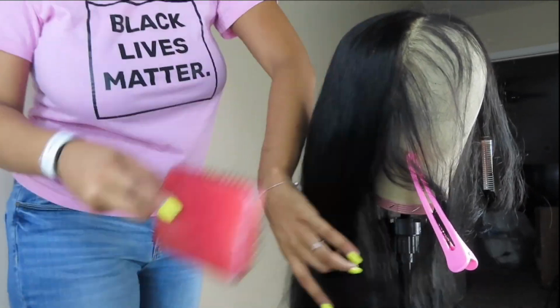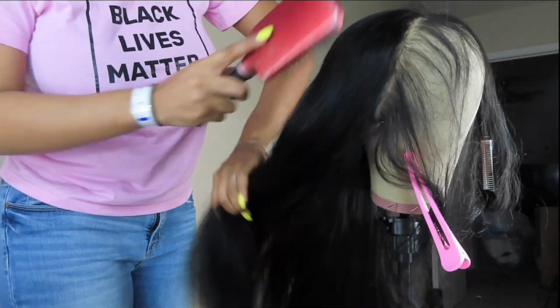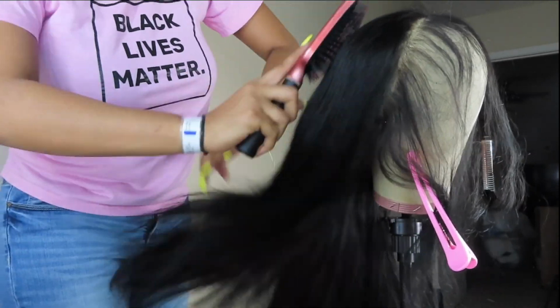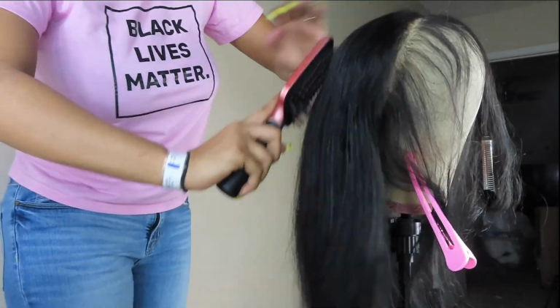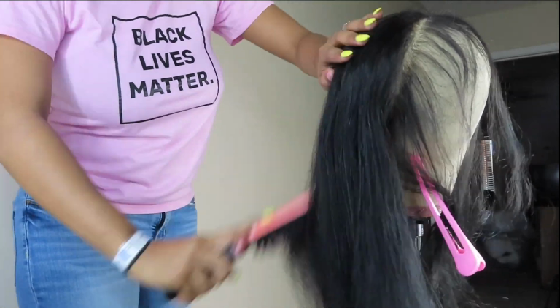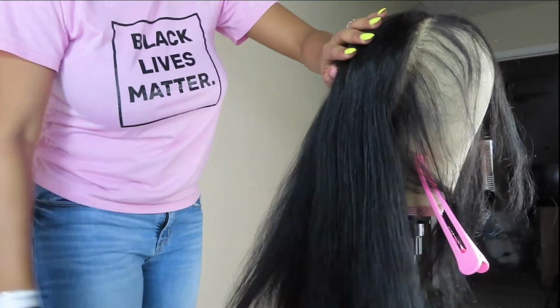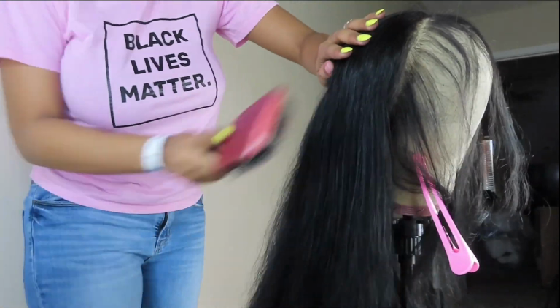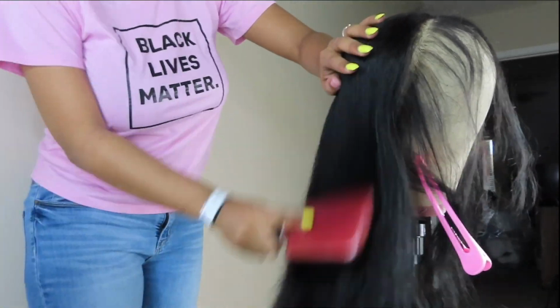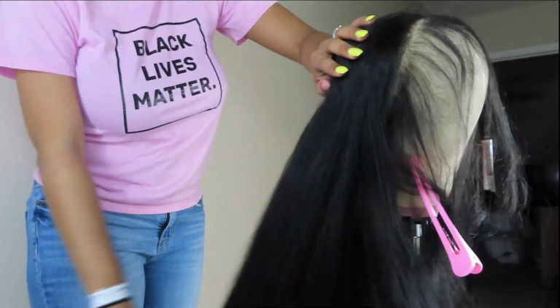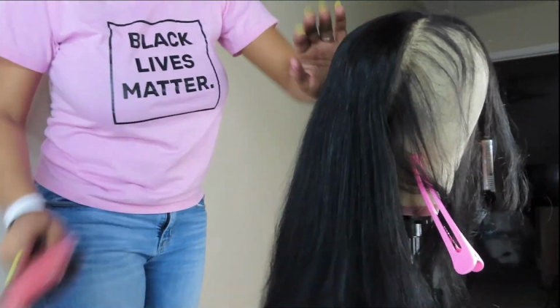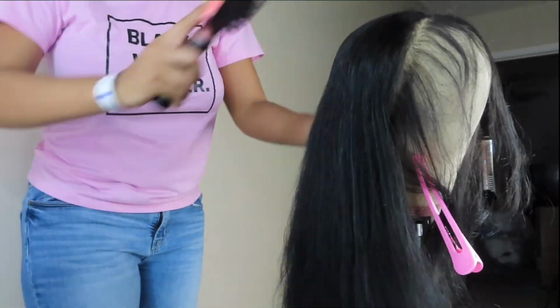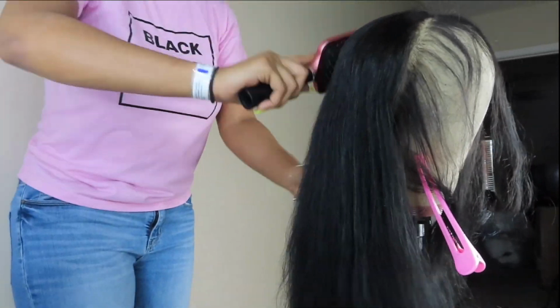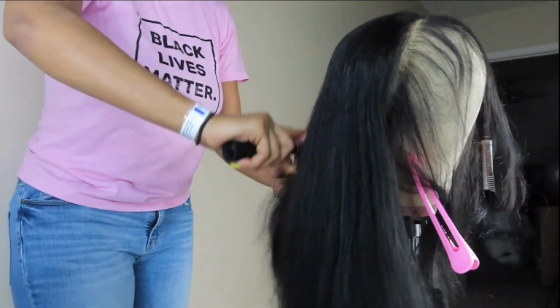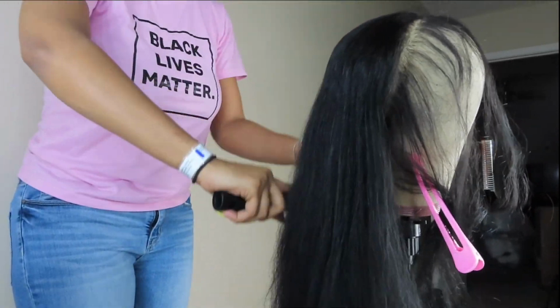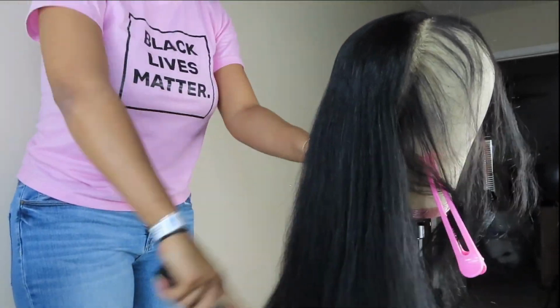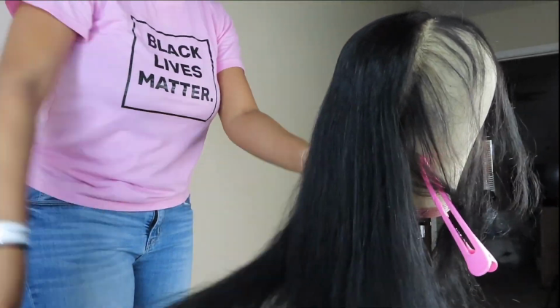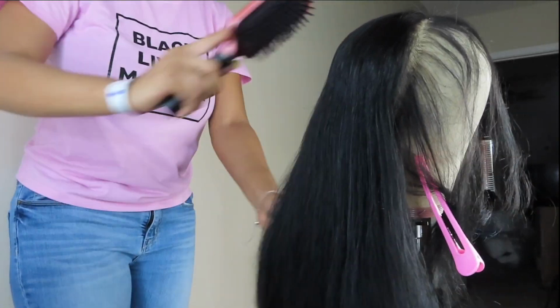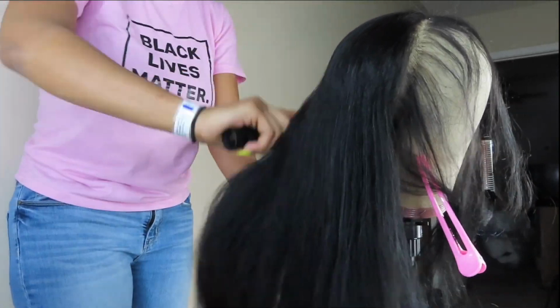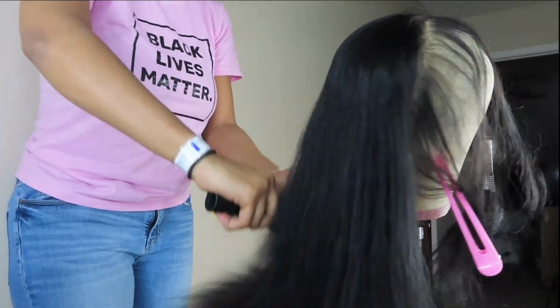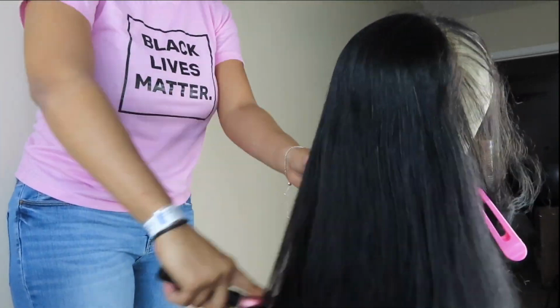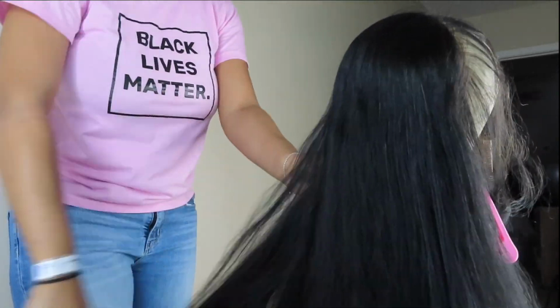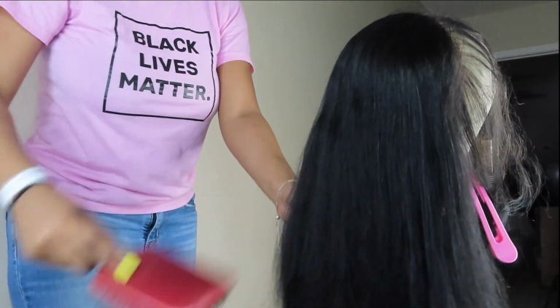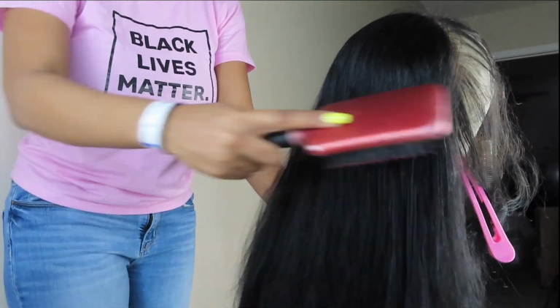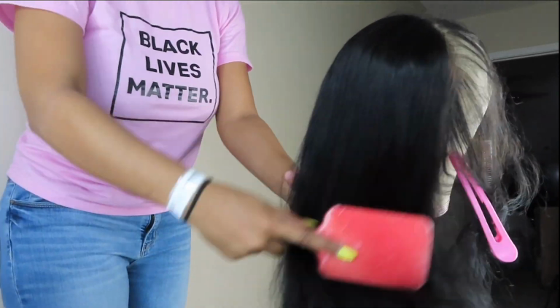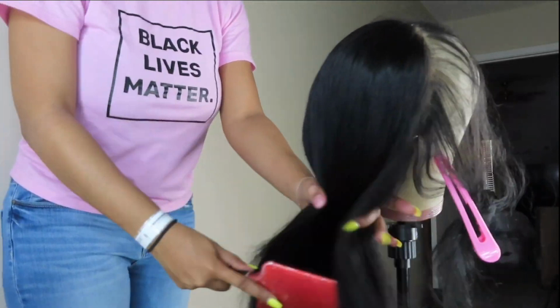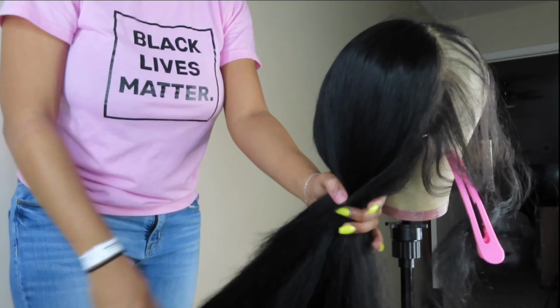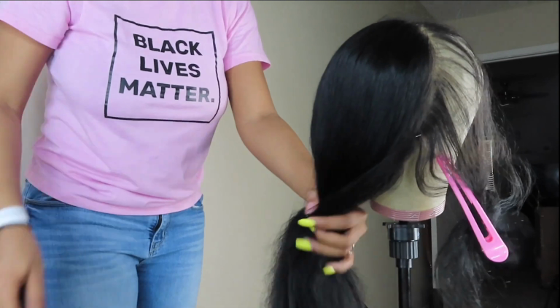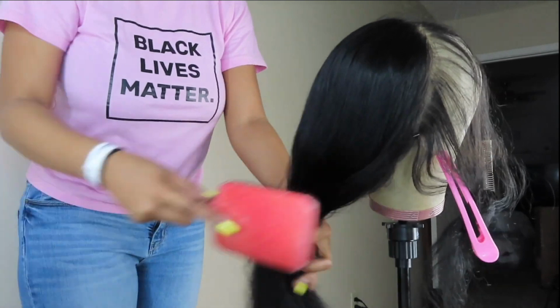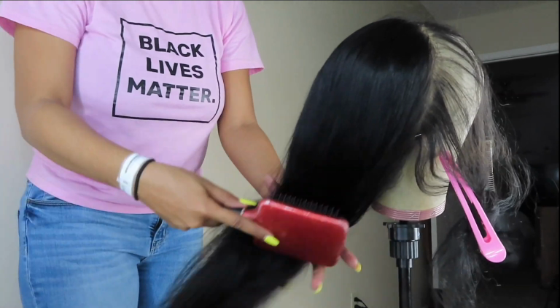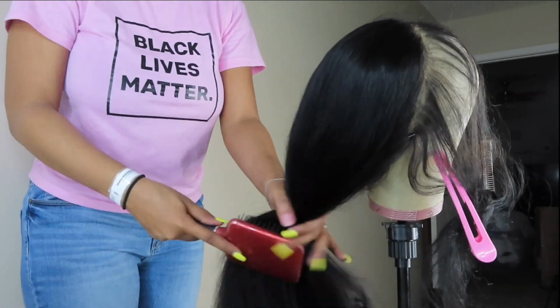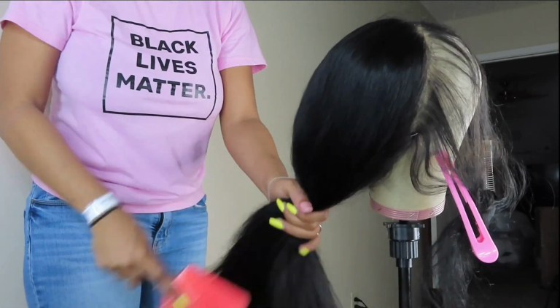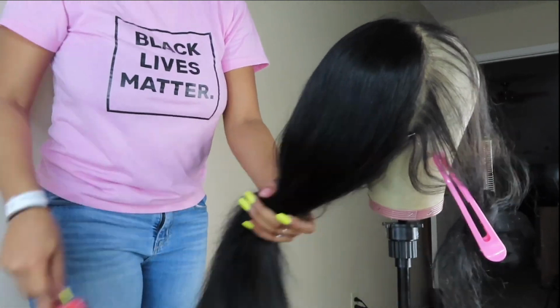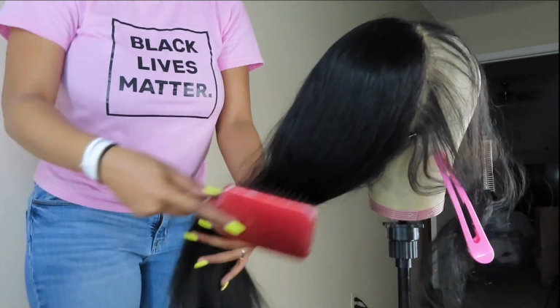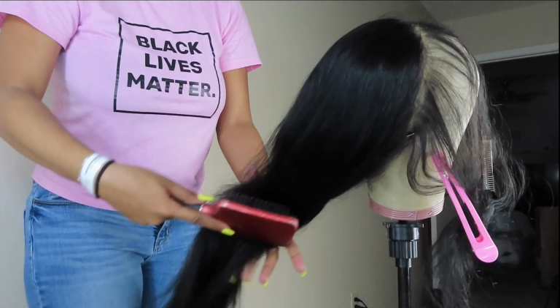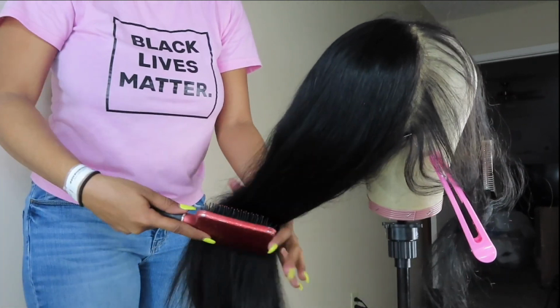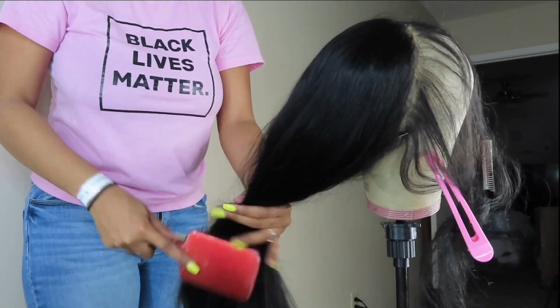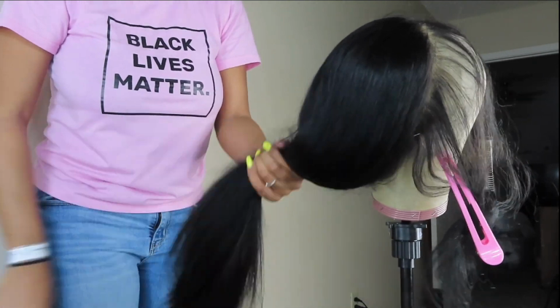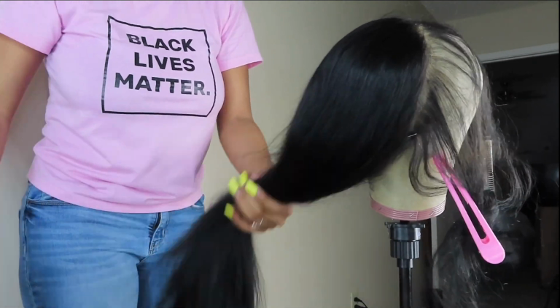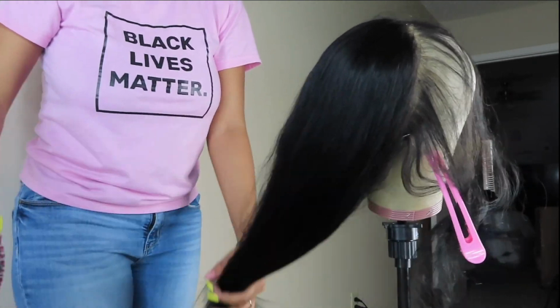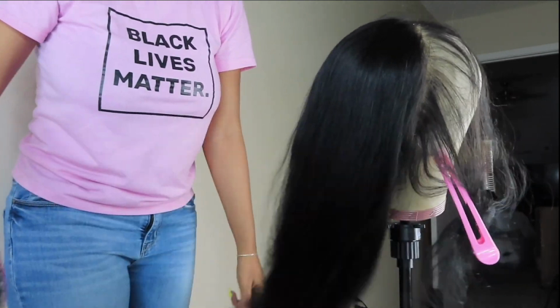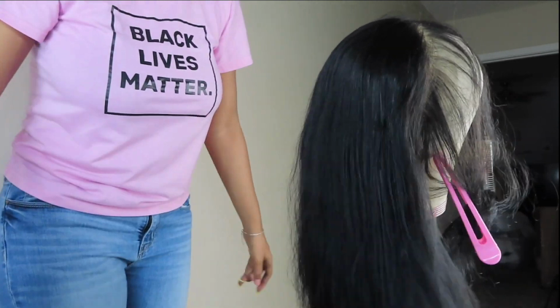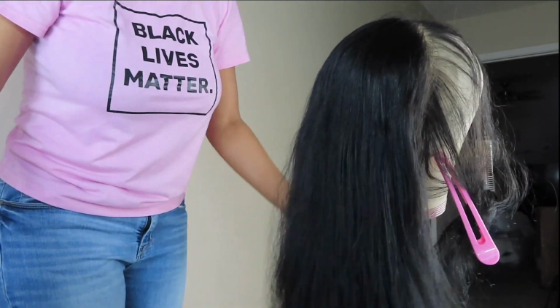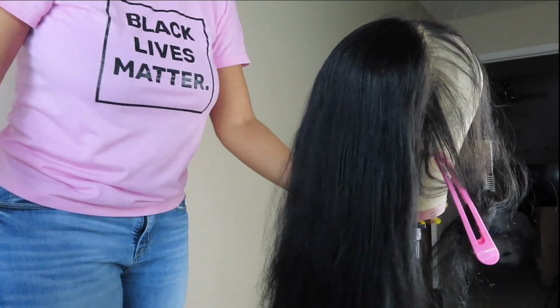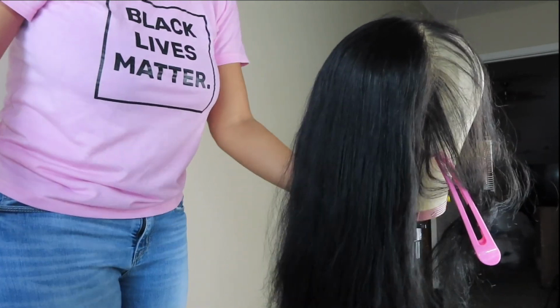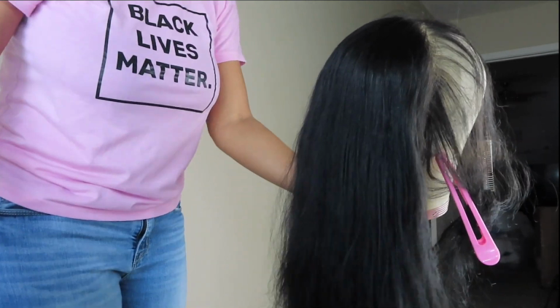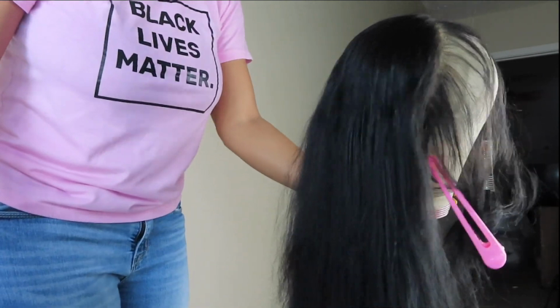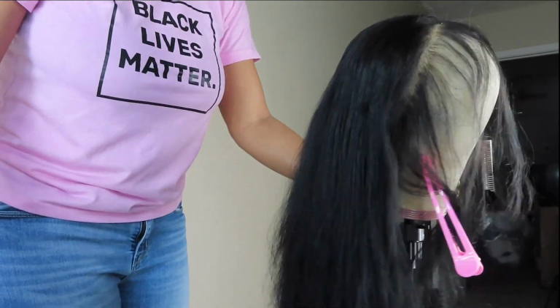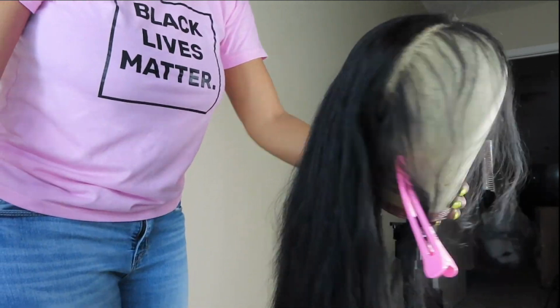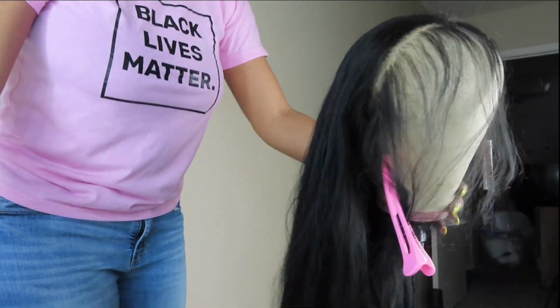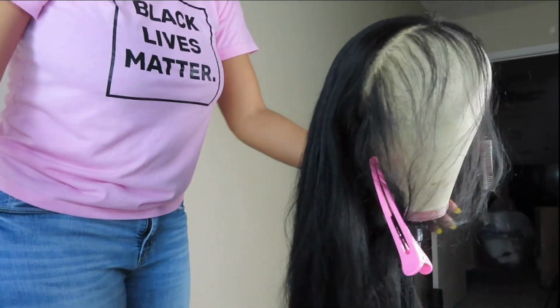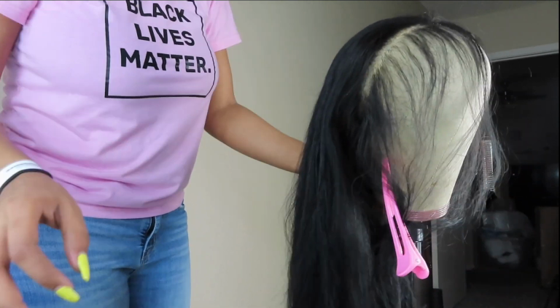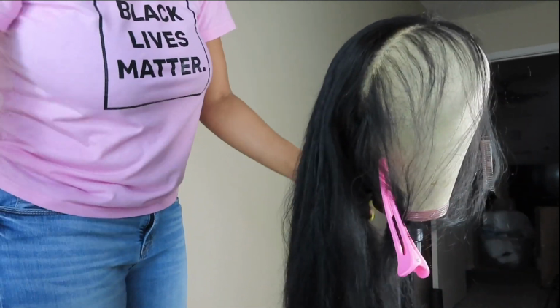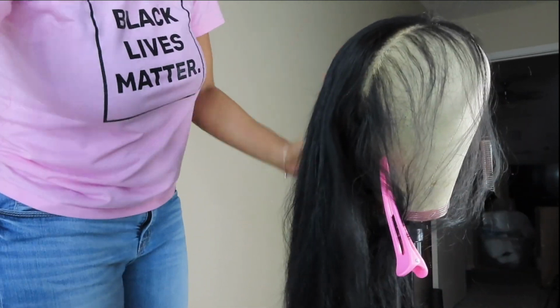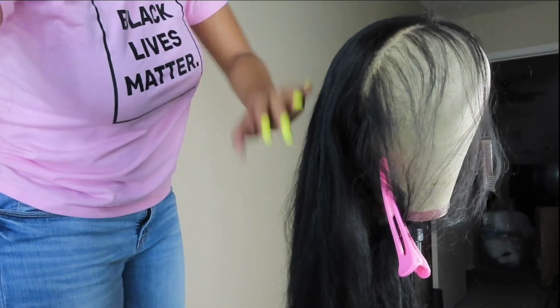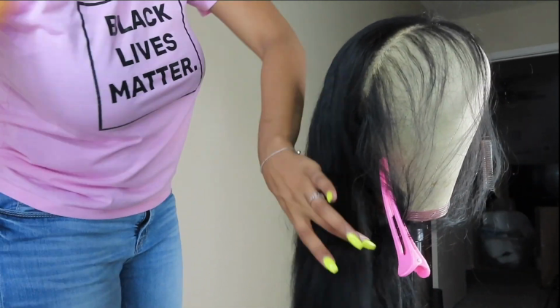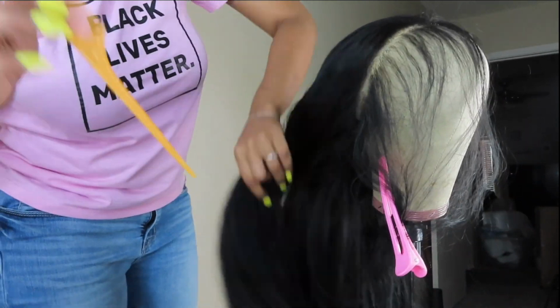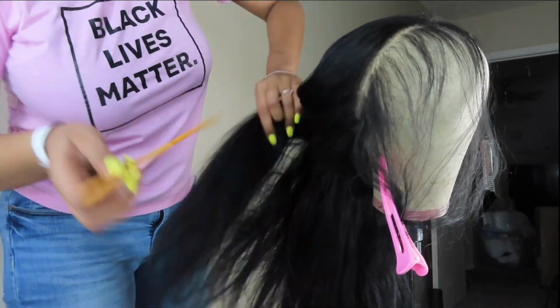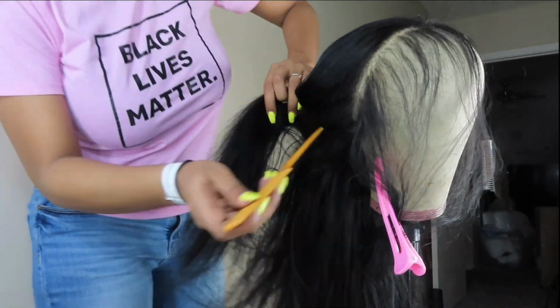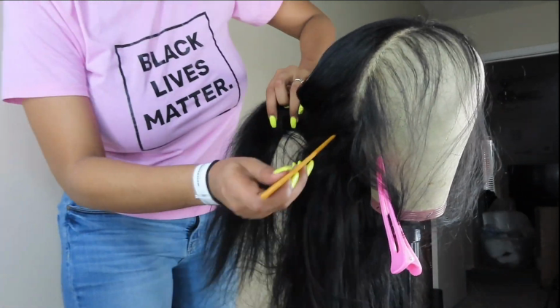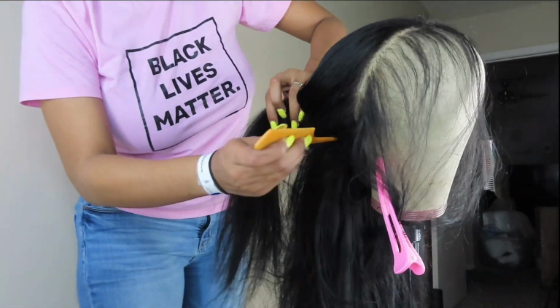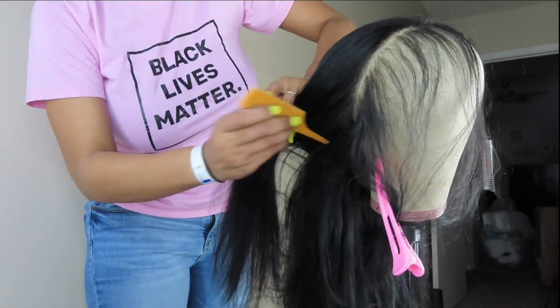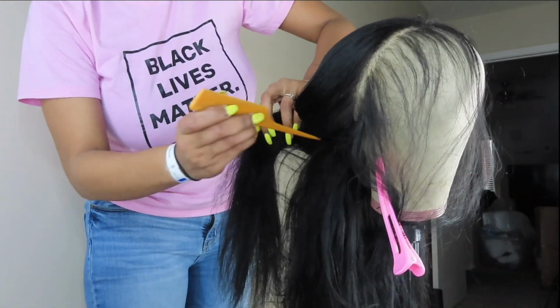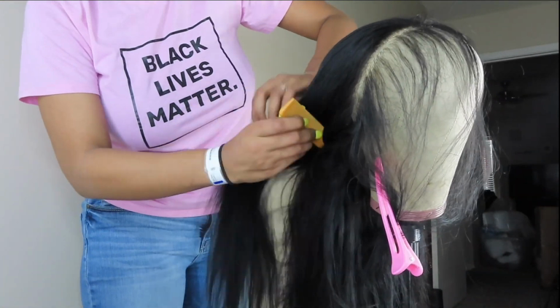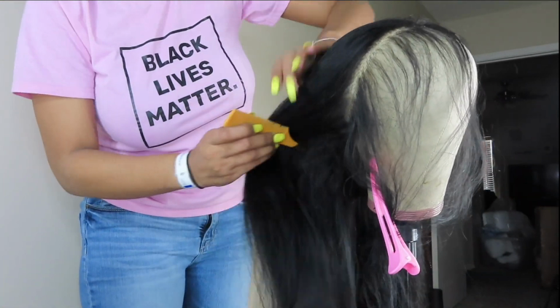Y'all, when I tell y'all this hair is so thick and nice — it's just nice quality hair, it's everything.